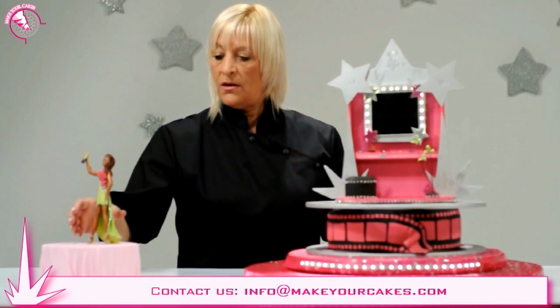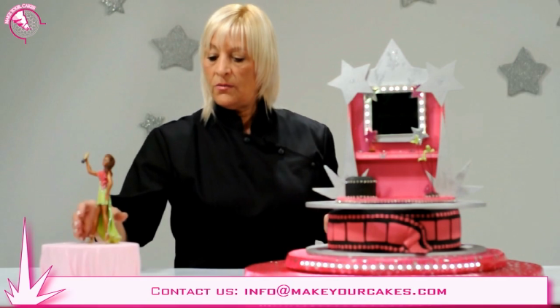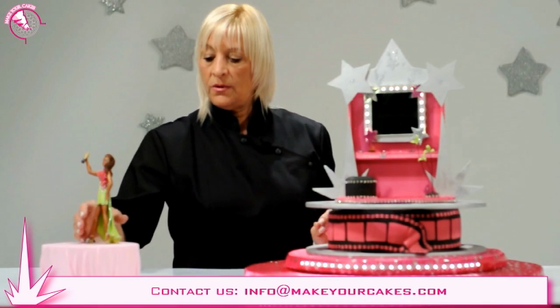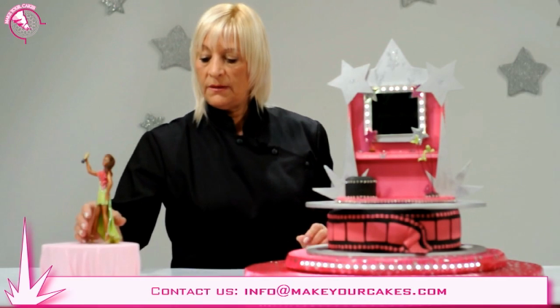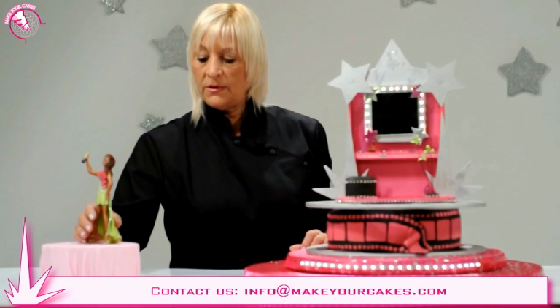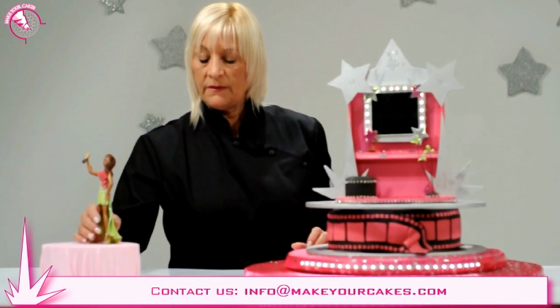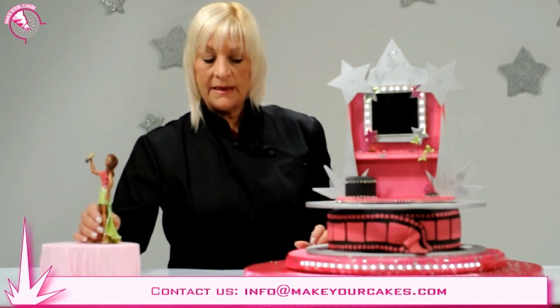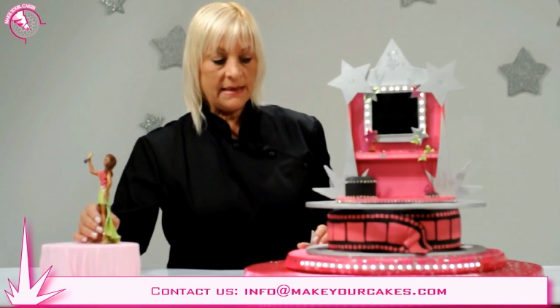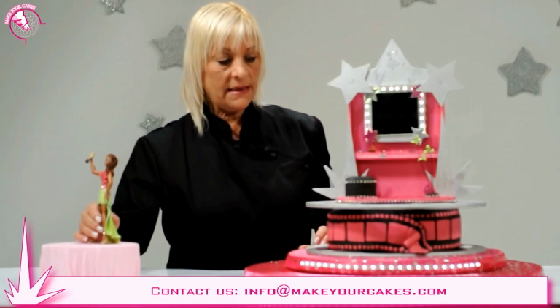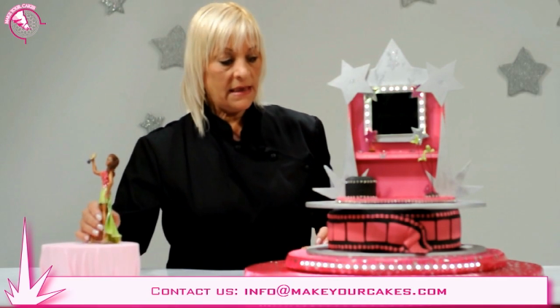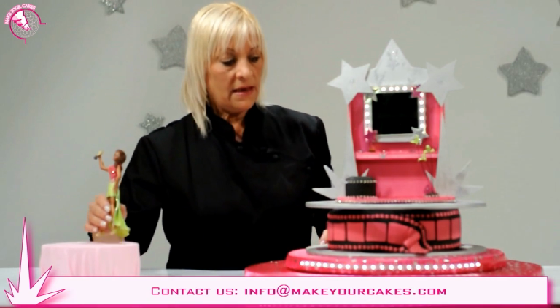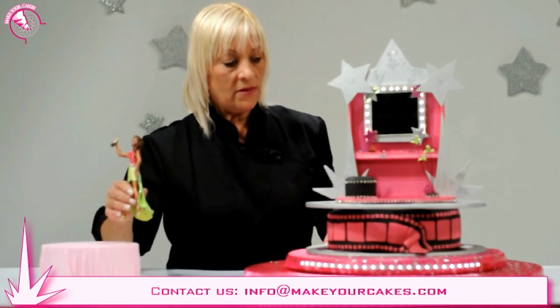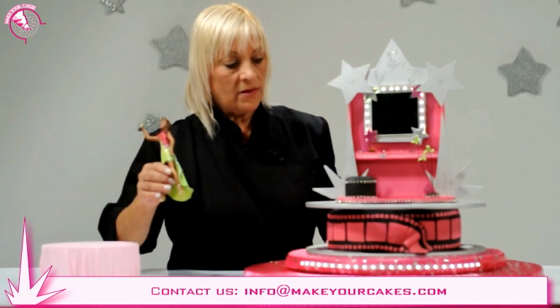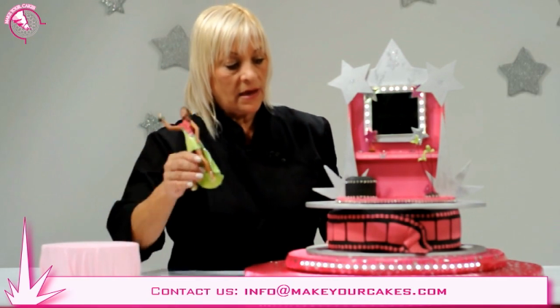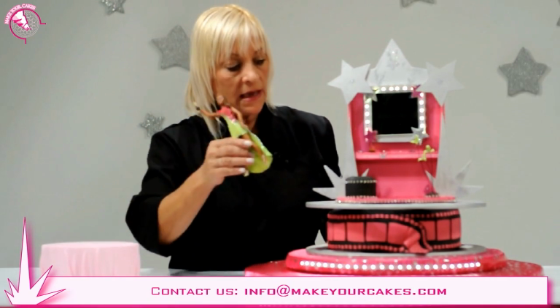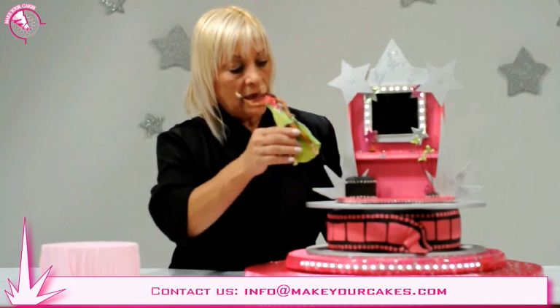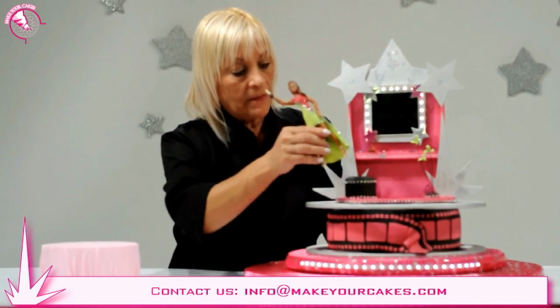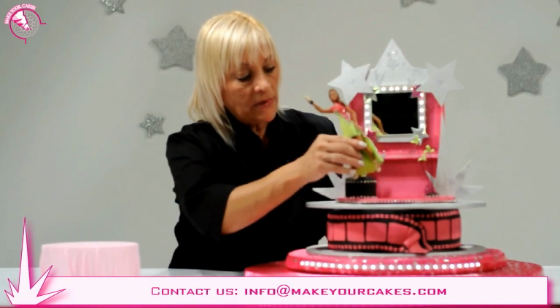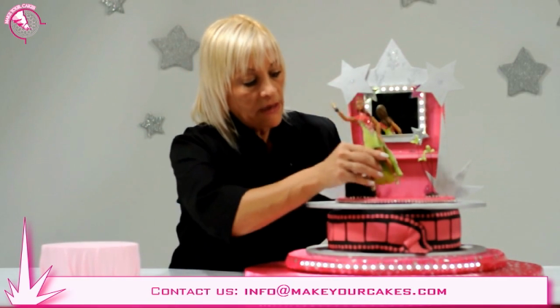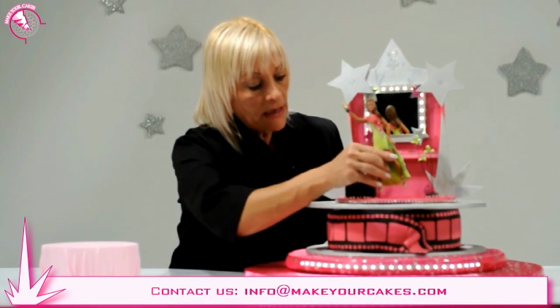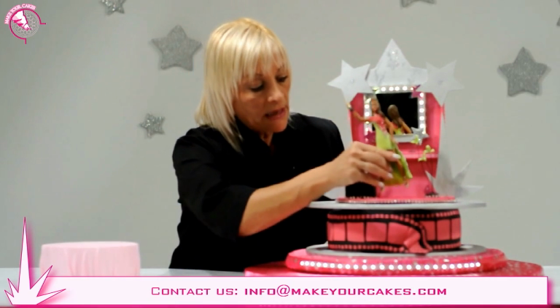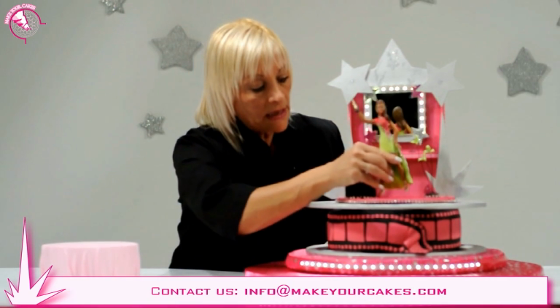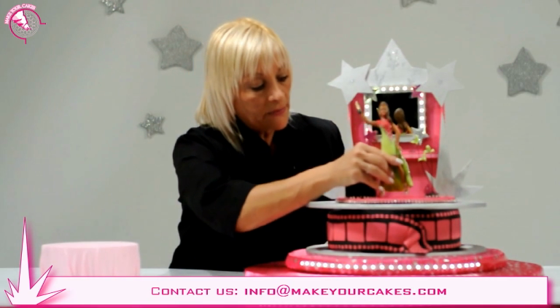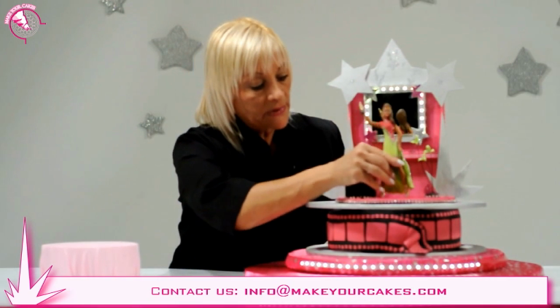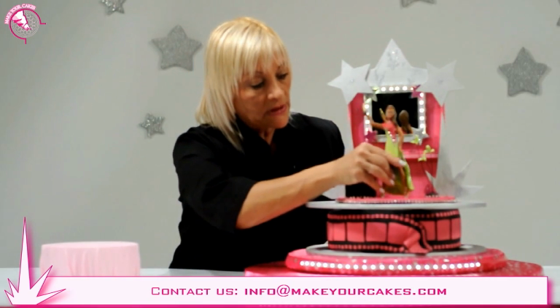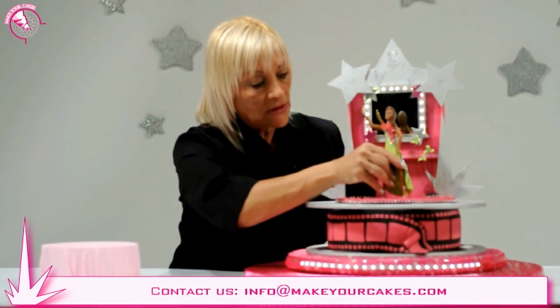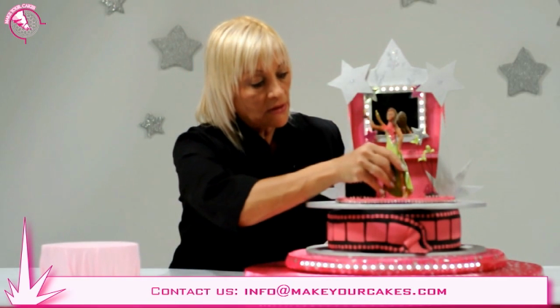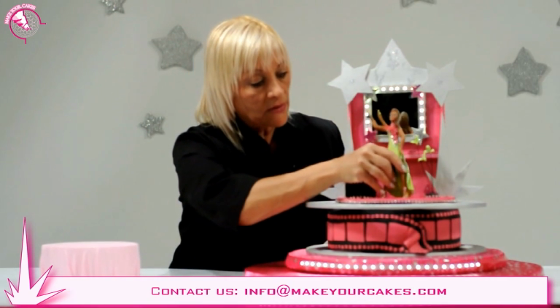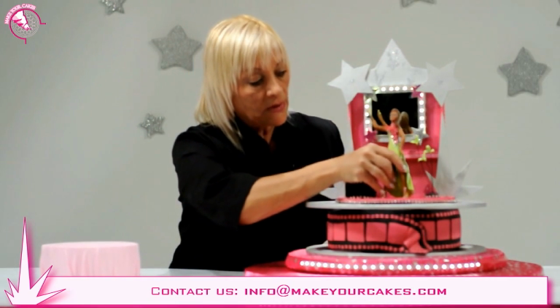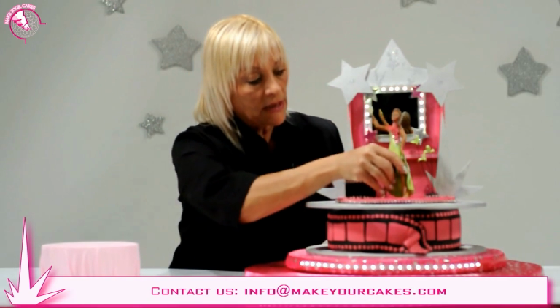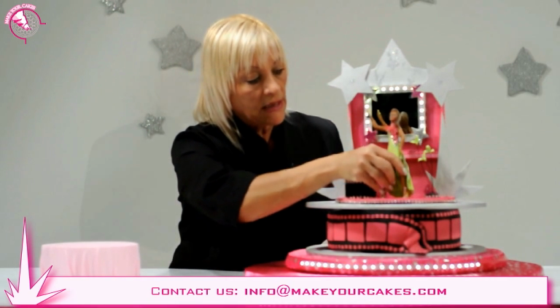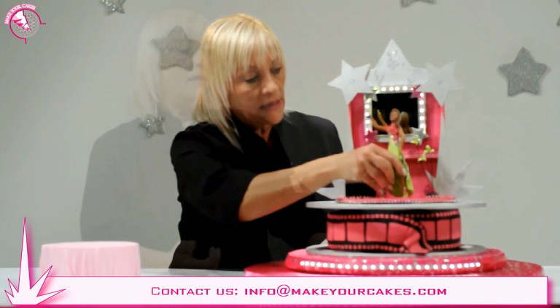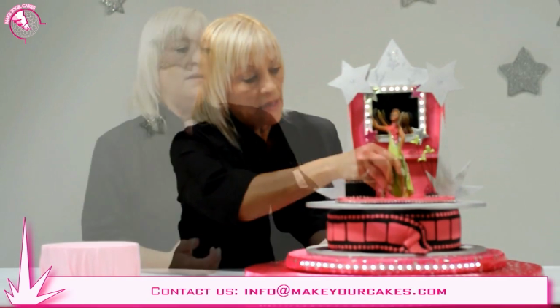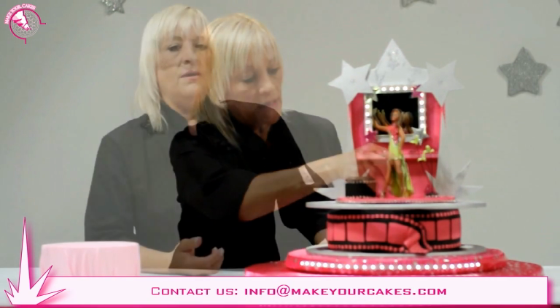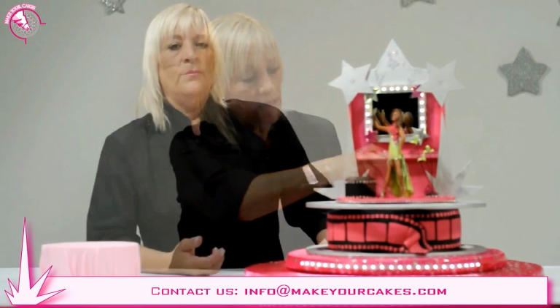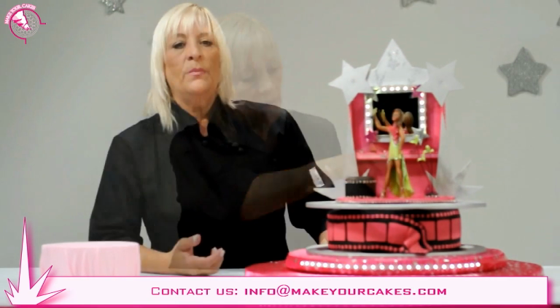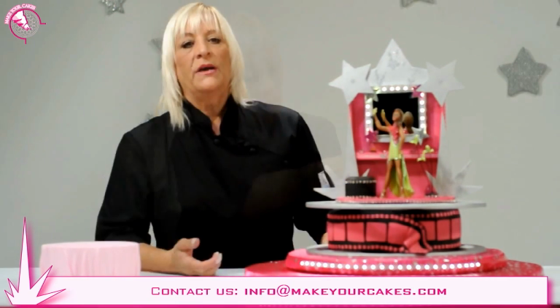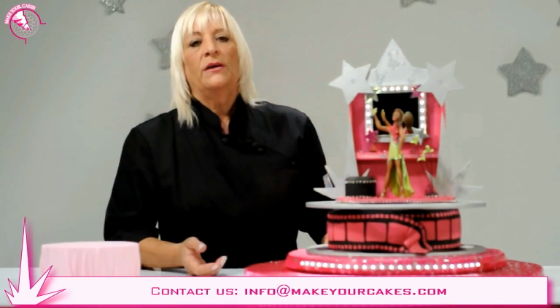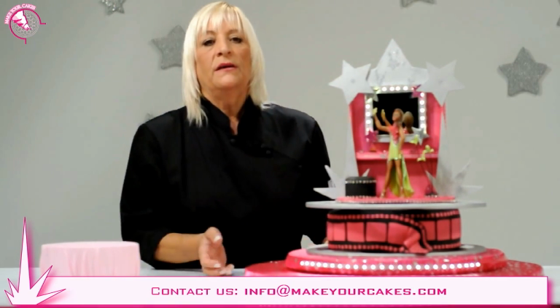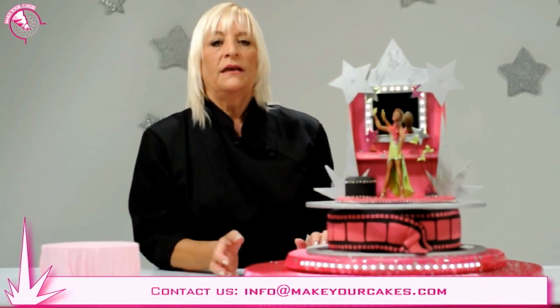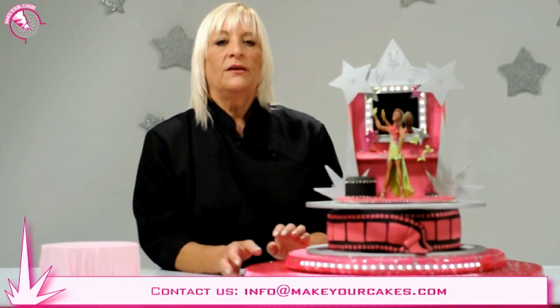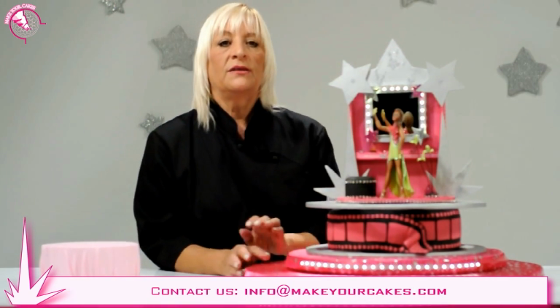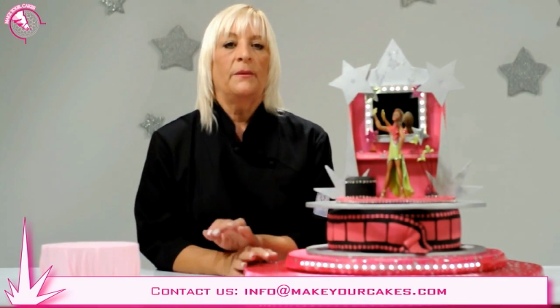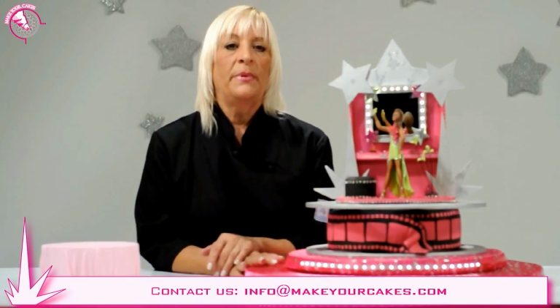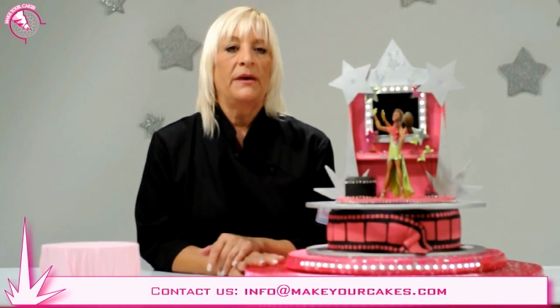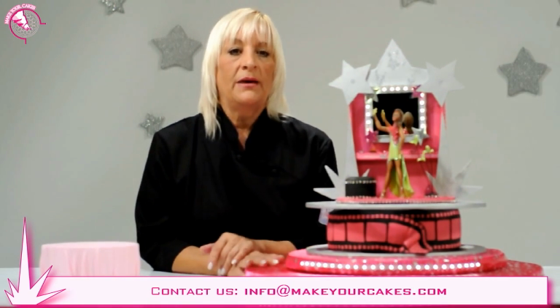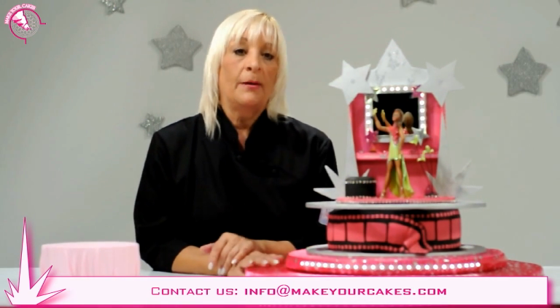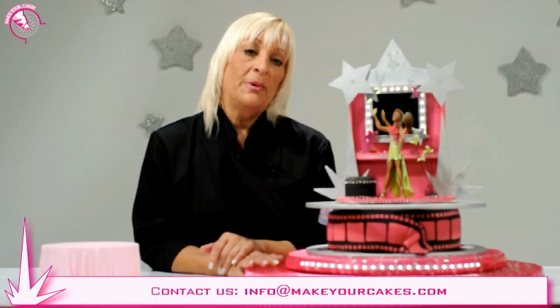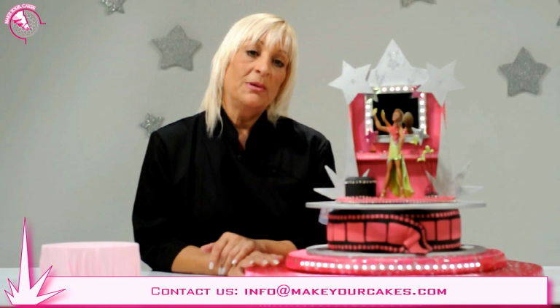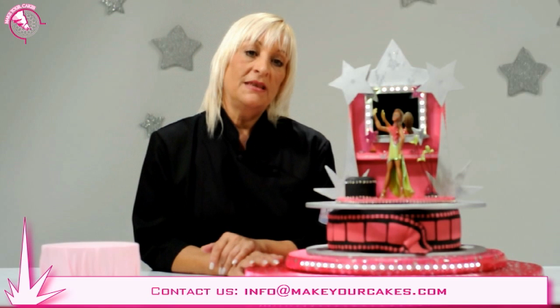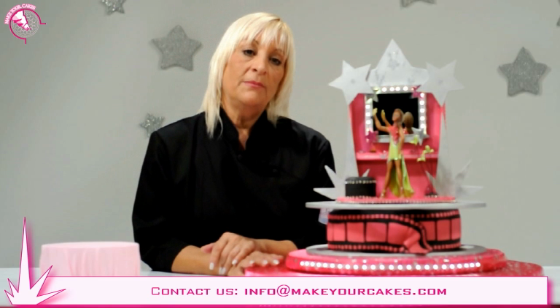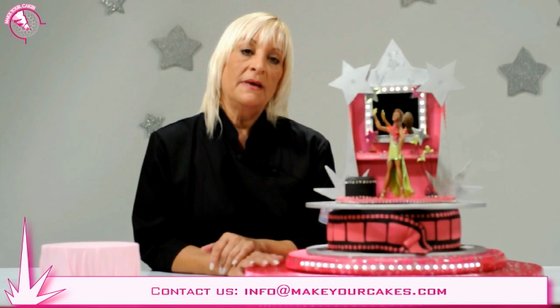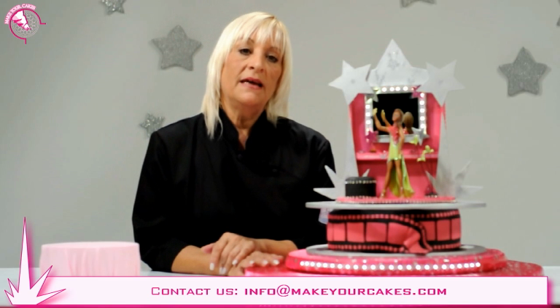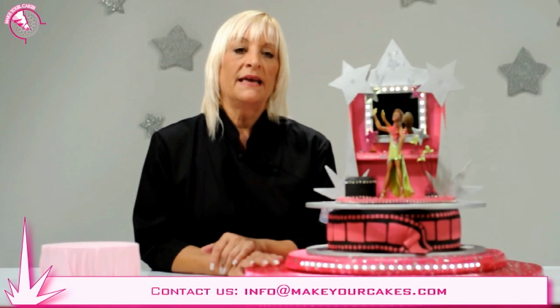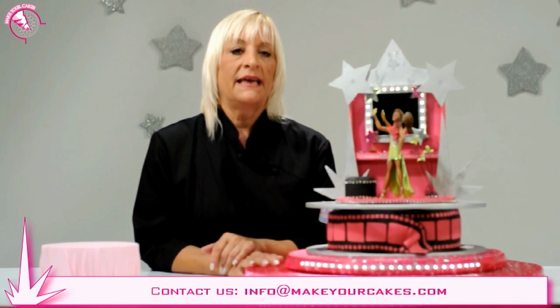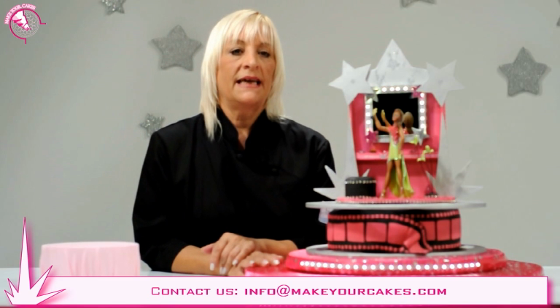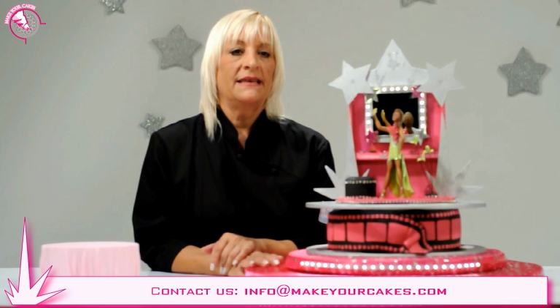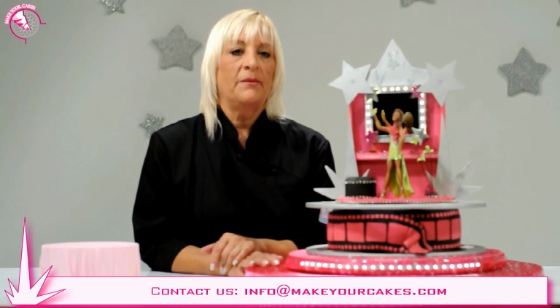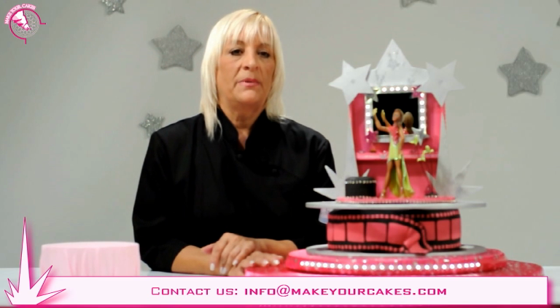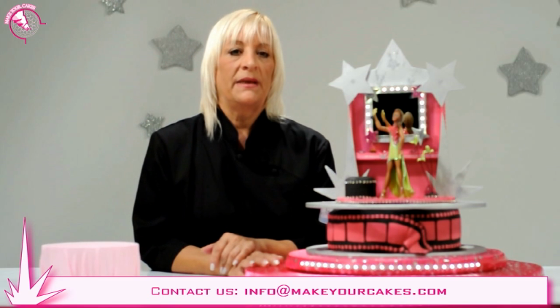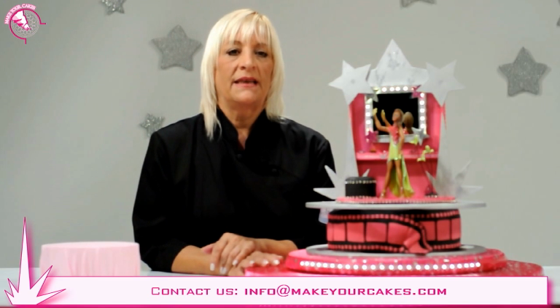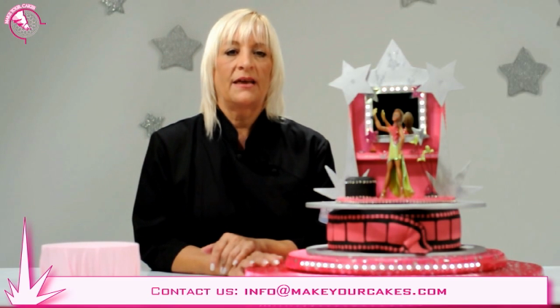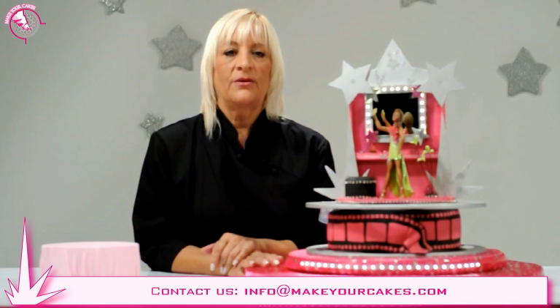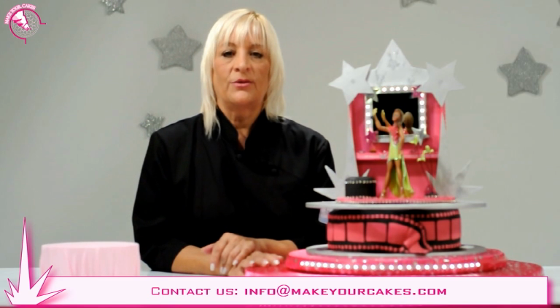The final touch is to place the doll figure in the position you liked. Well, till next time and thank you very much for your company.